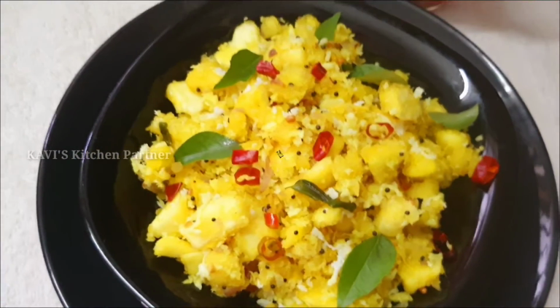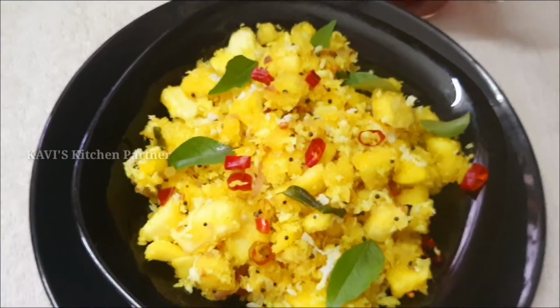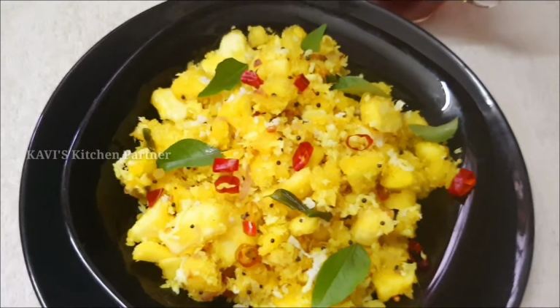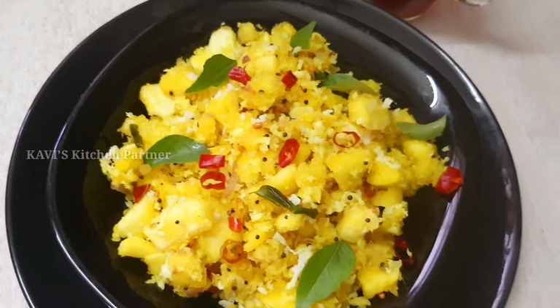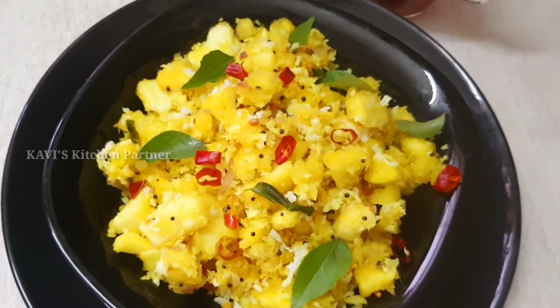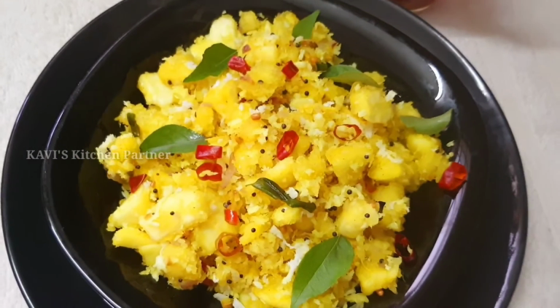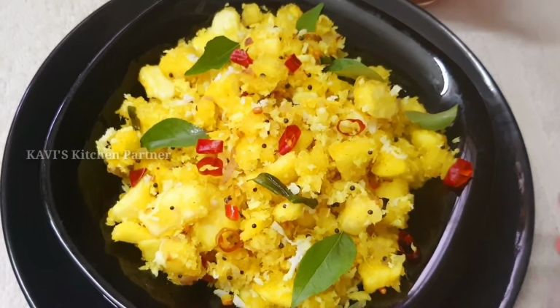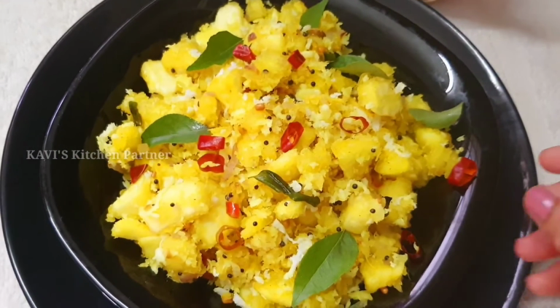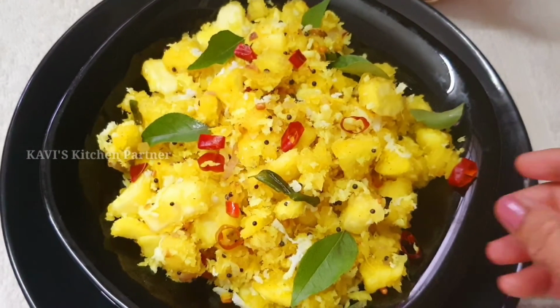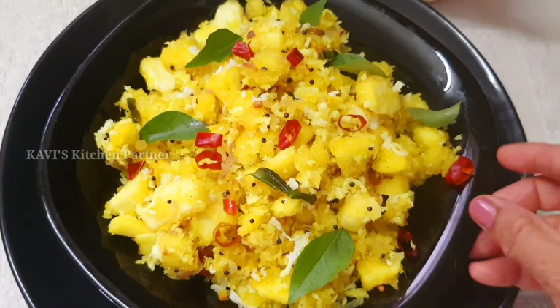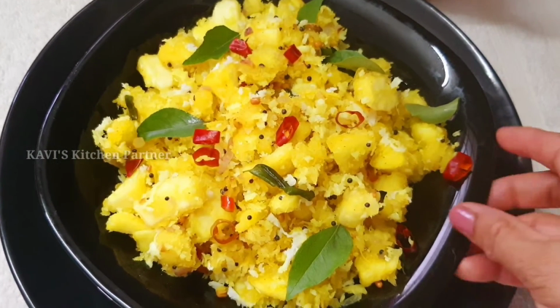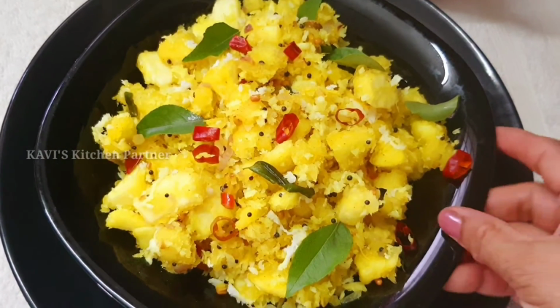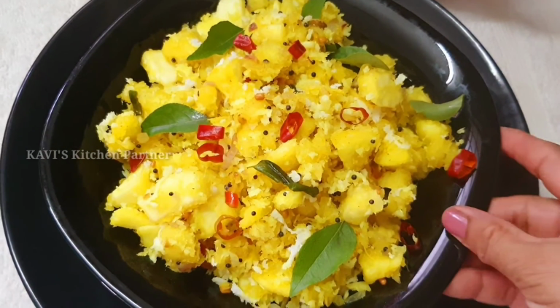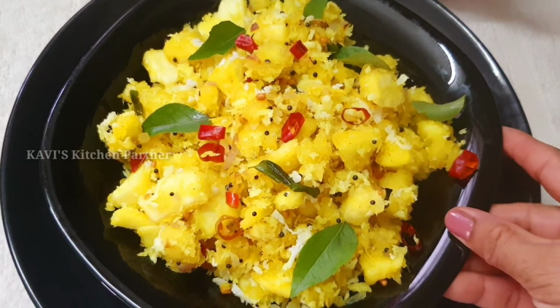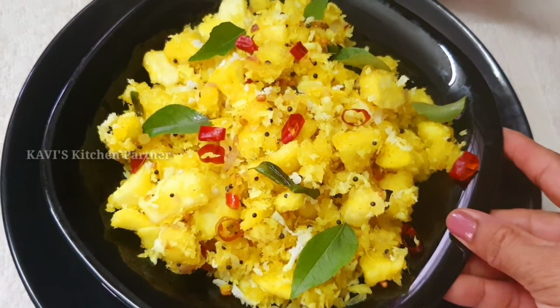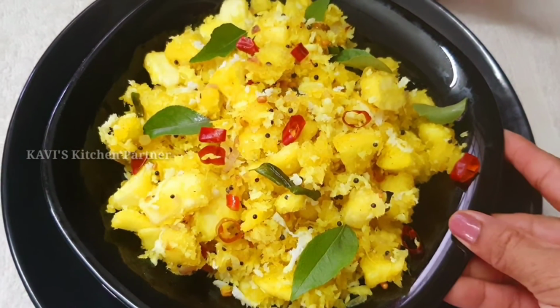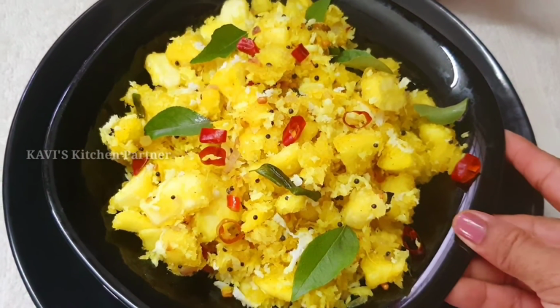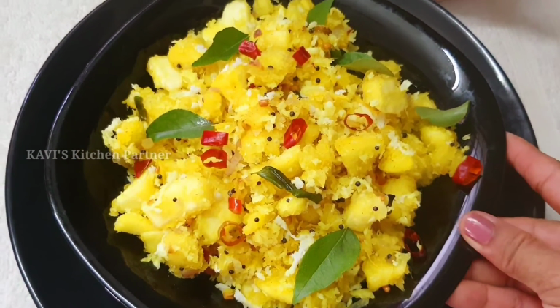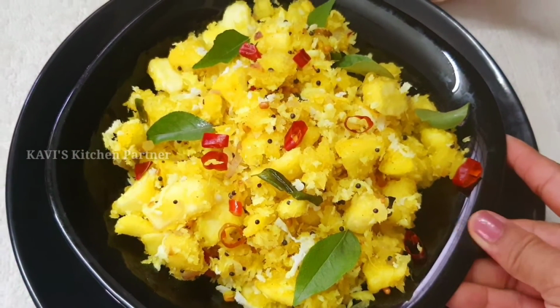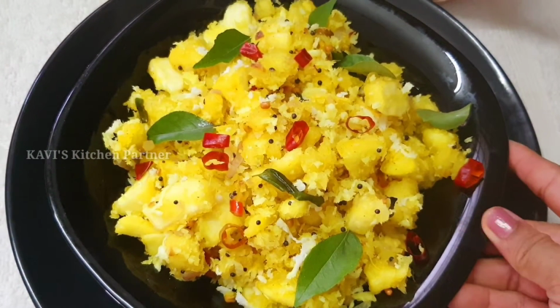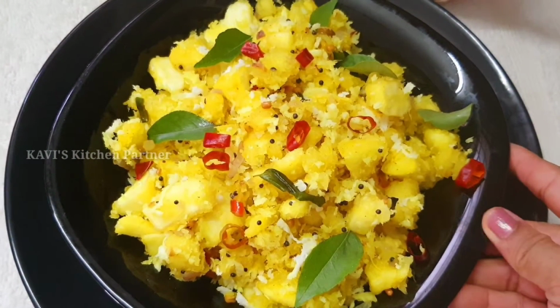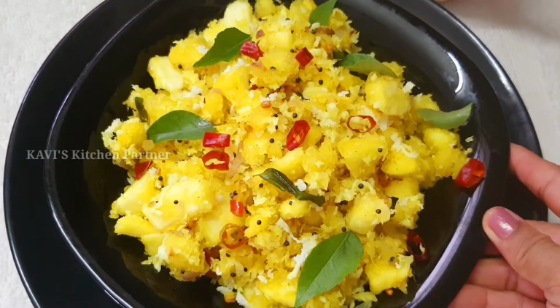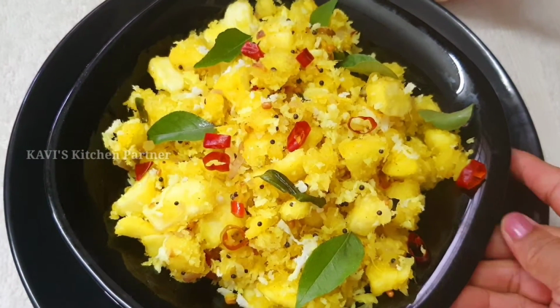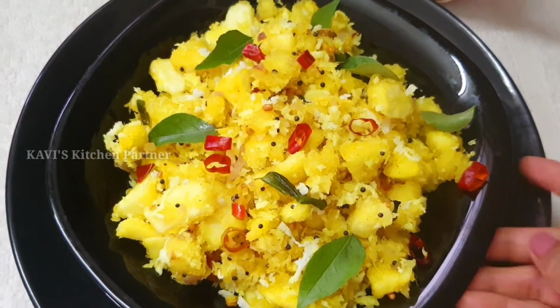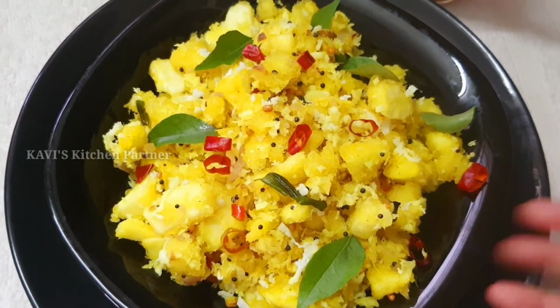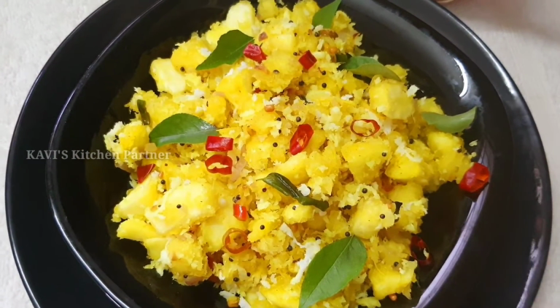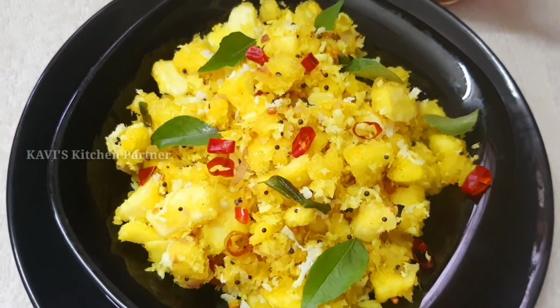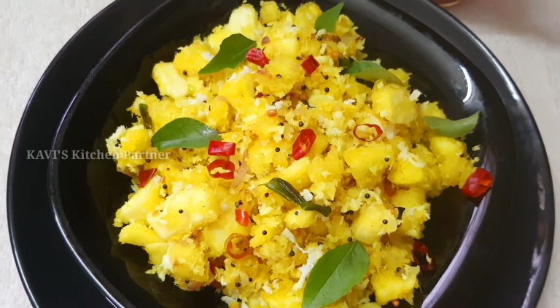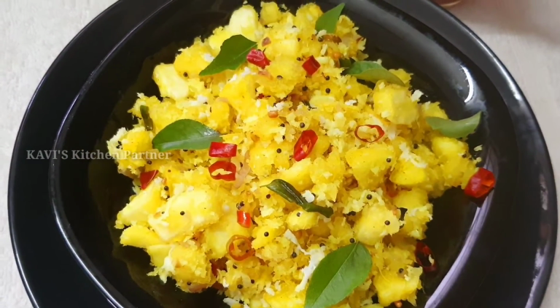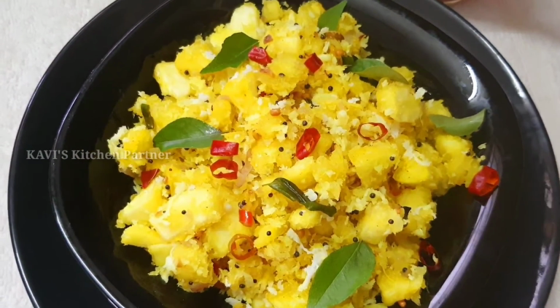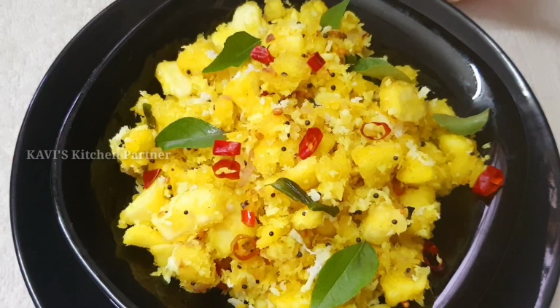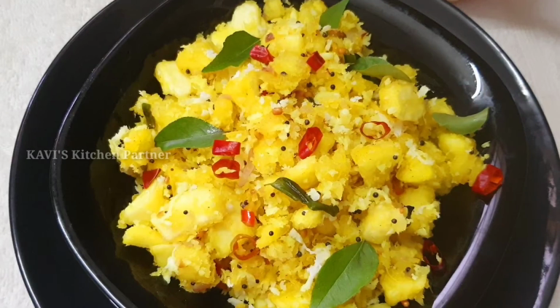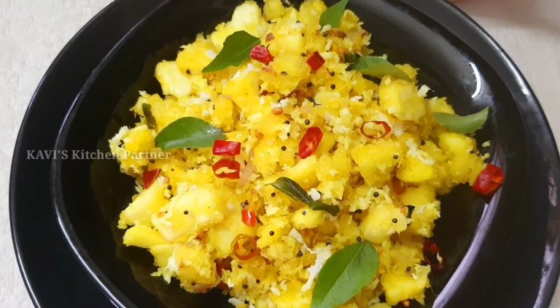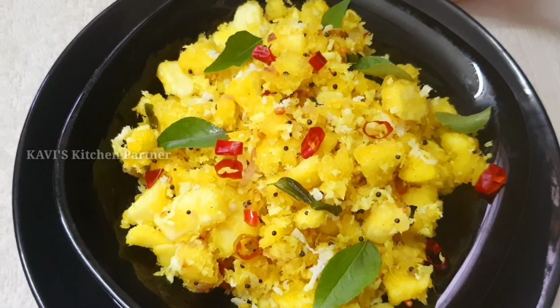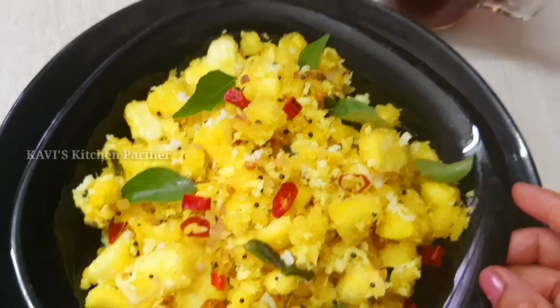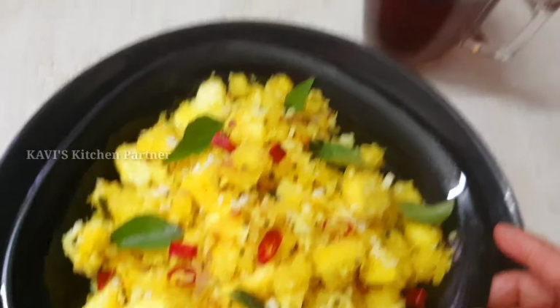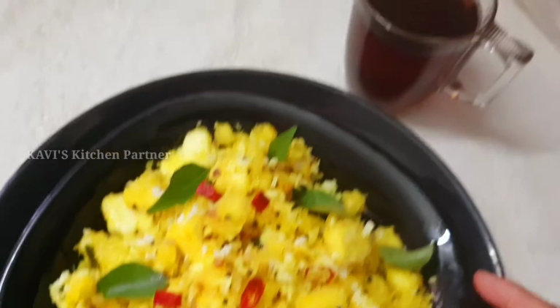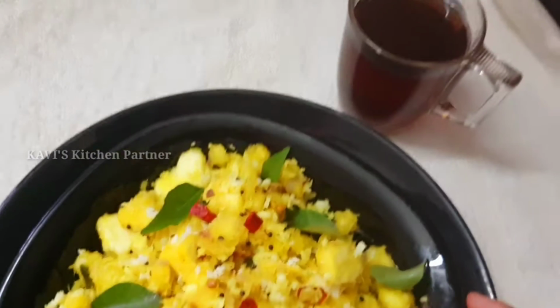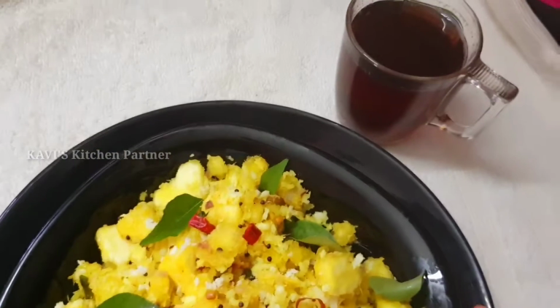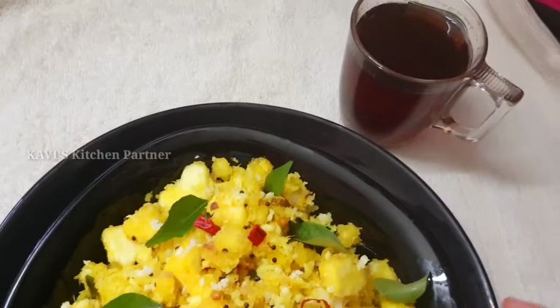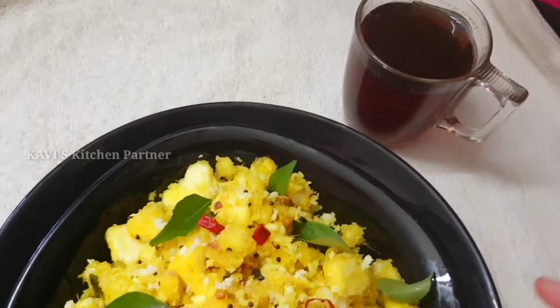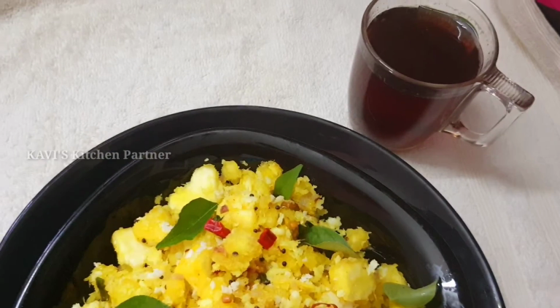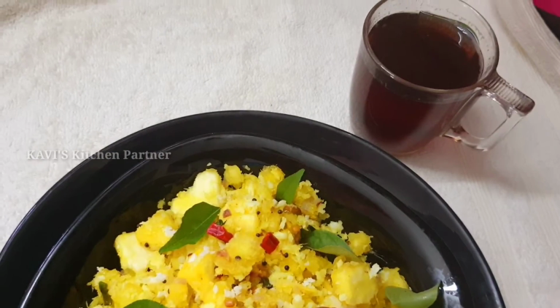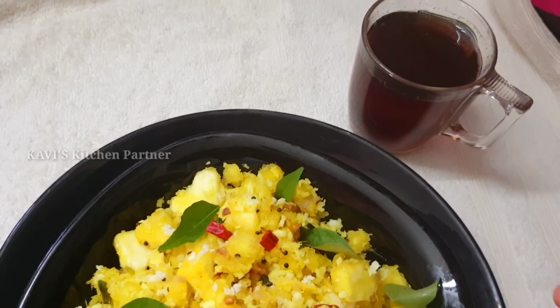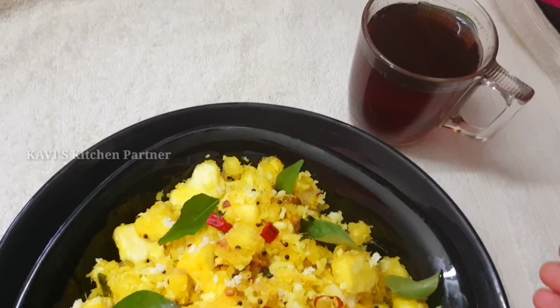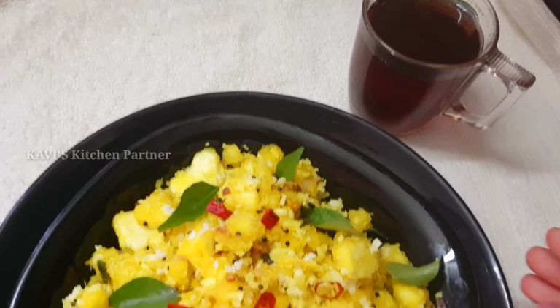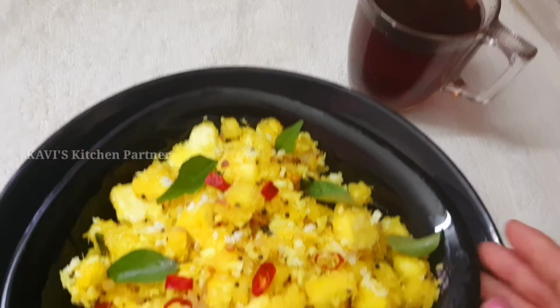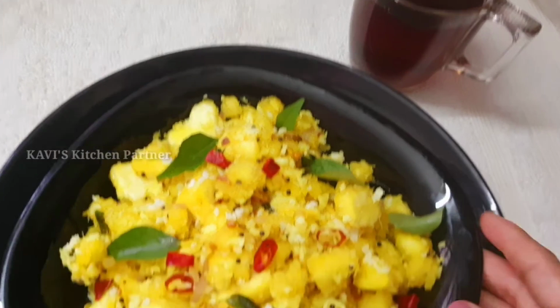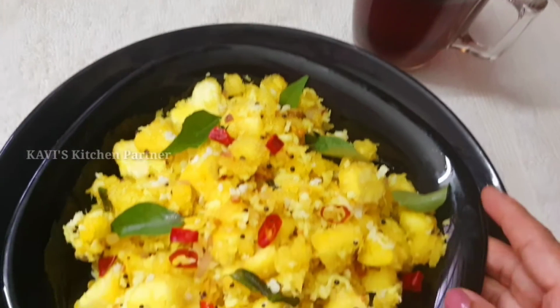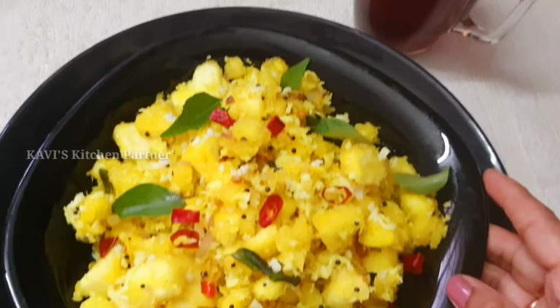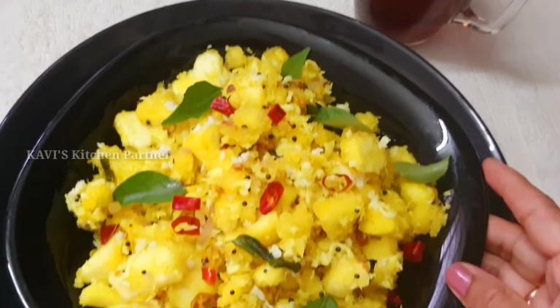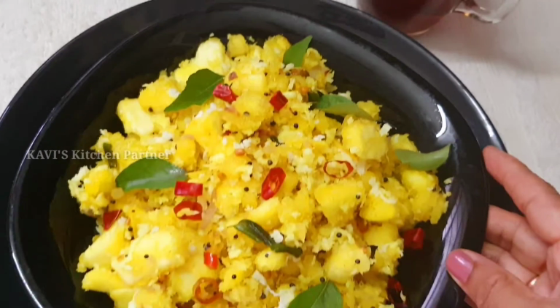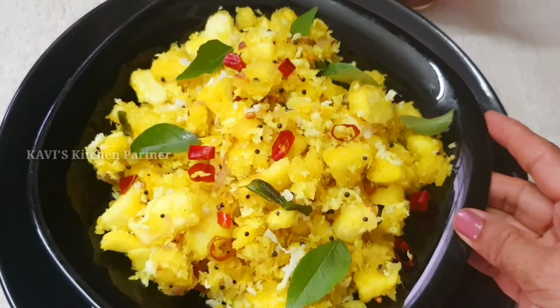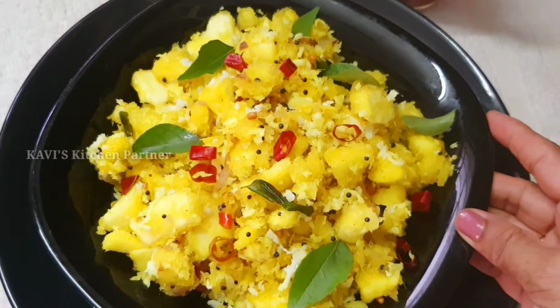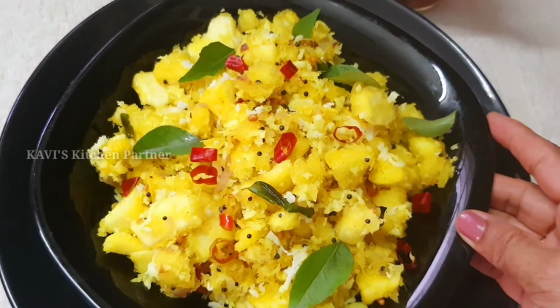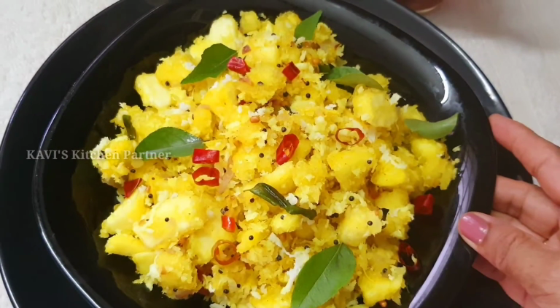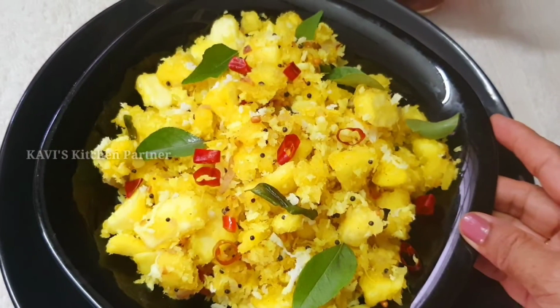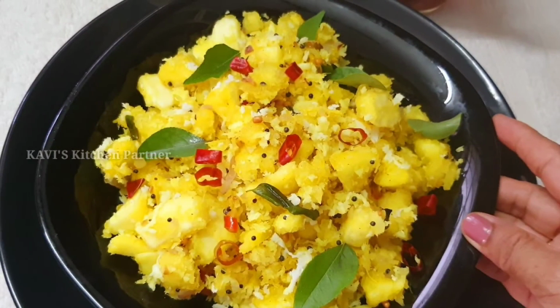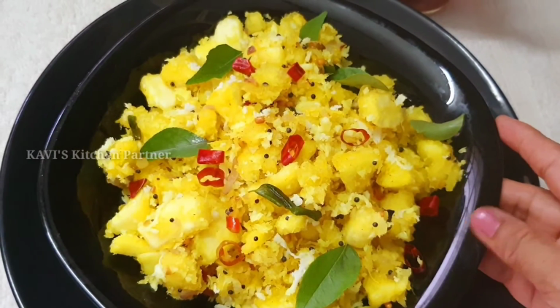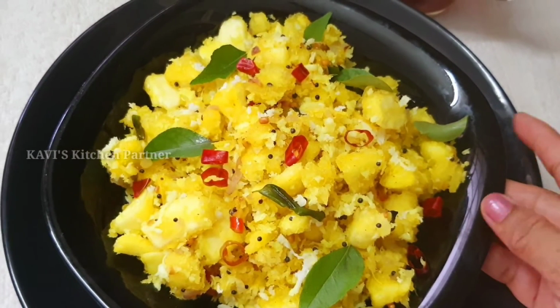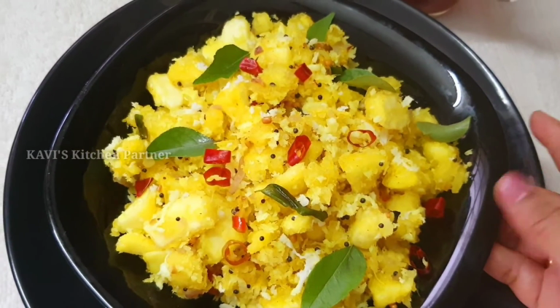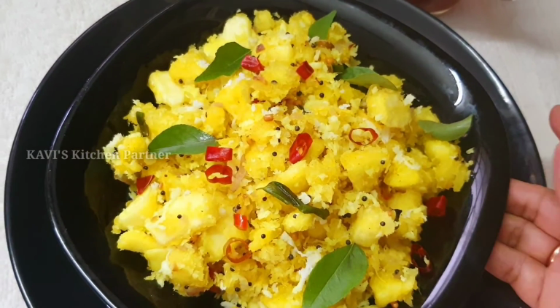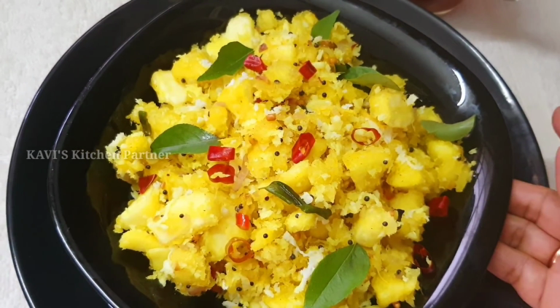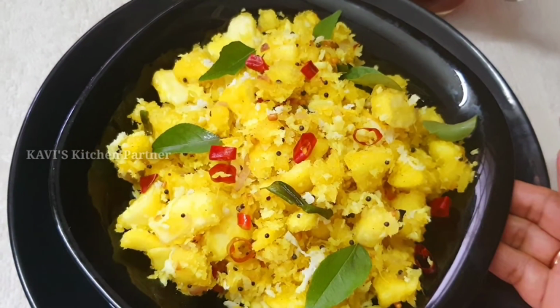Now we have to add a cup of milk. It is a good combination. Add a cup of milk and chicken.